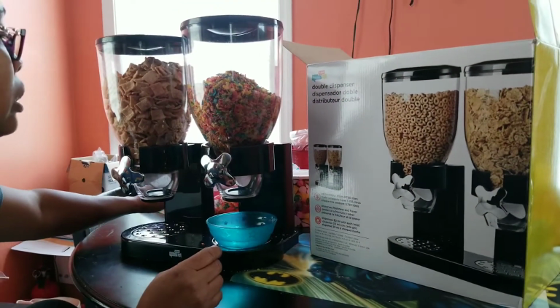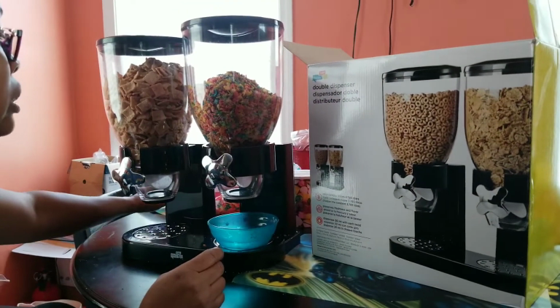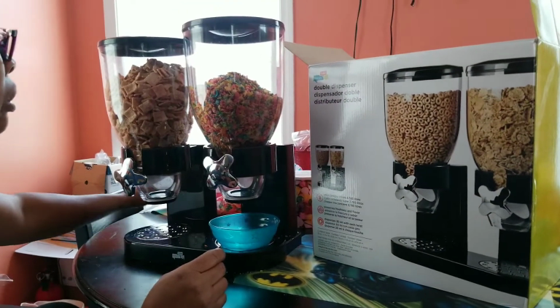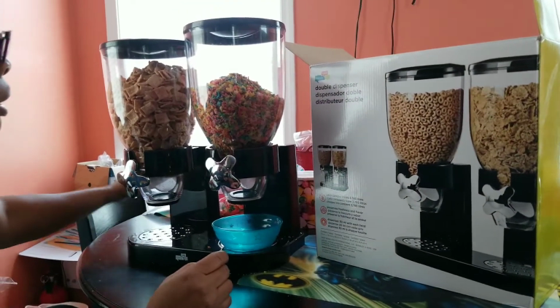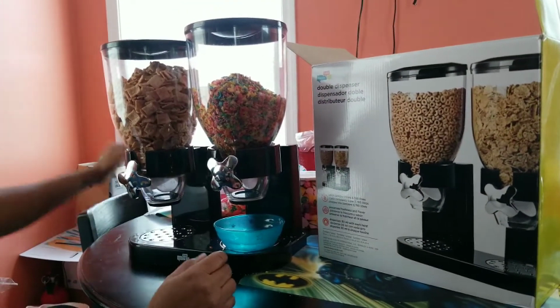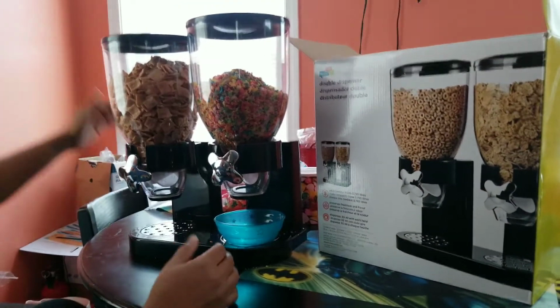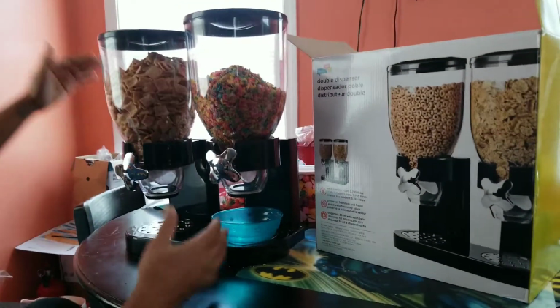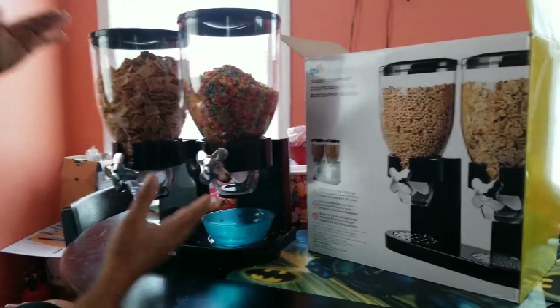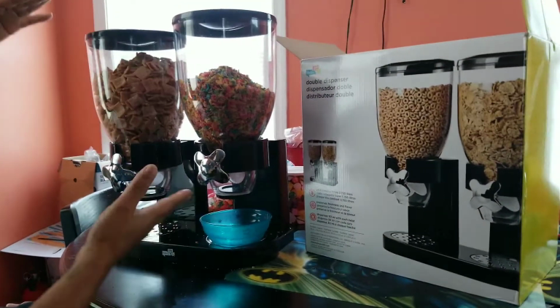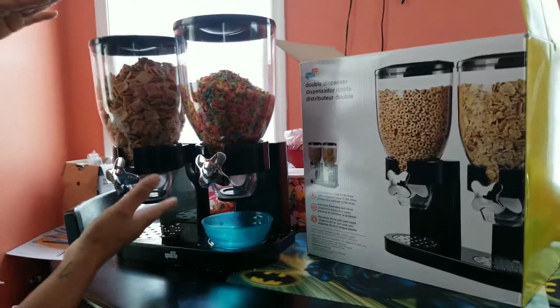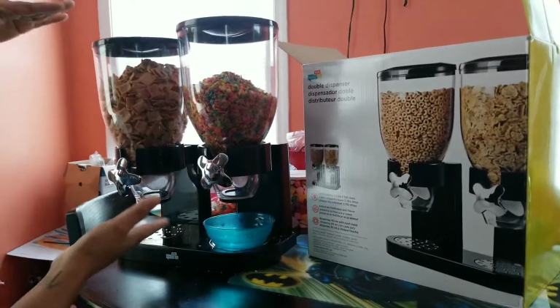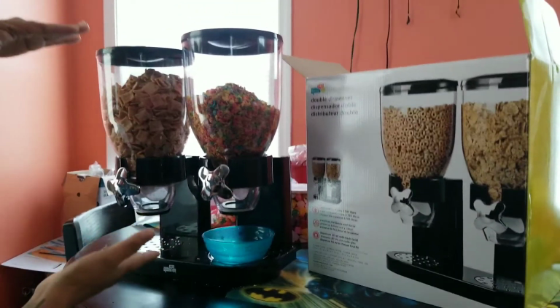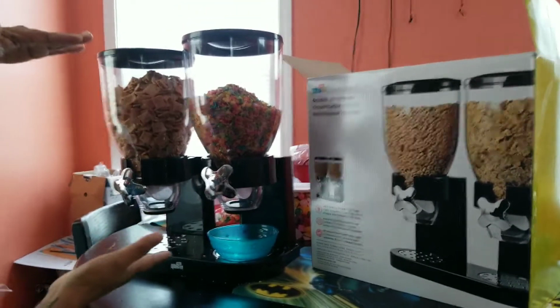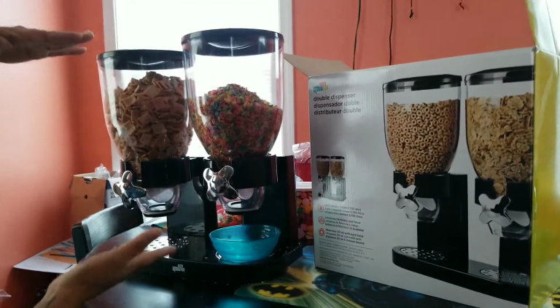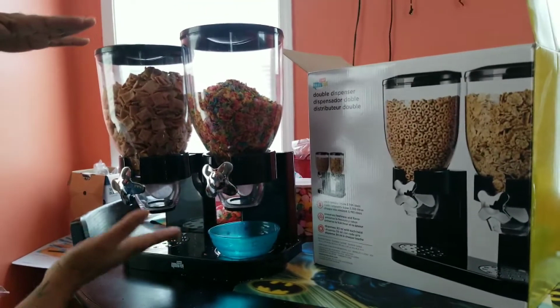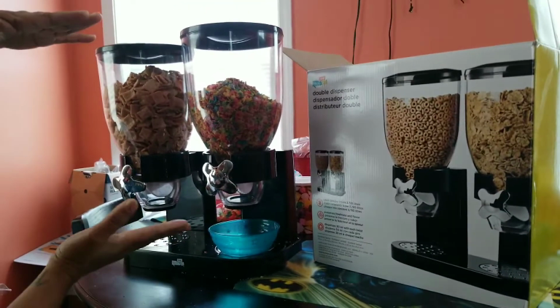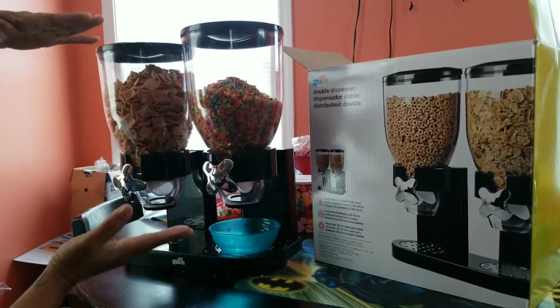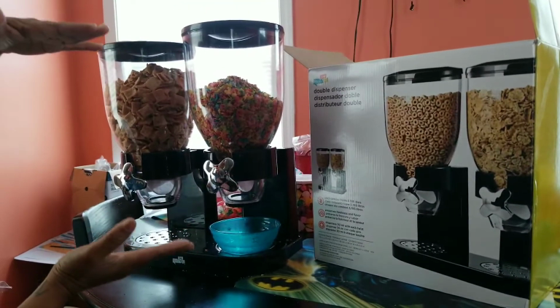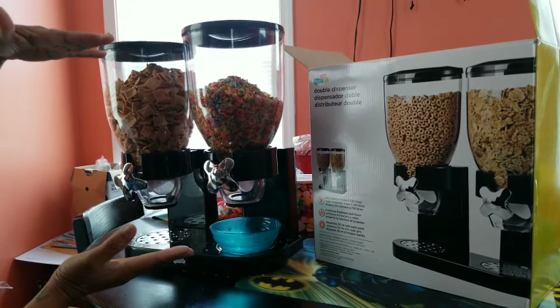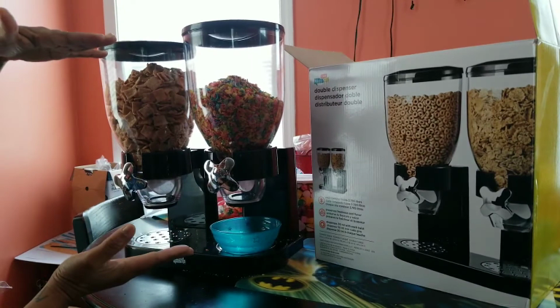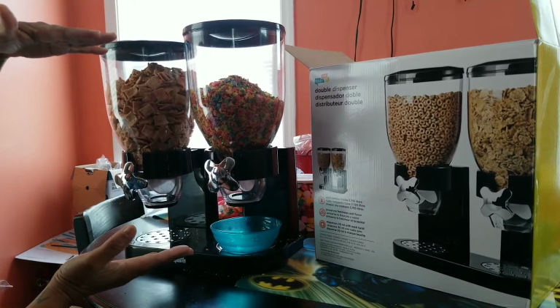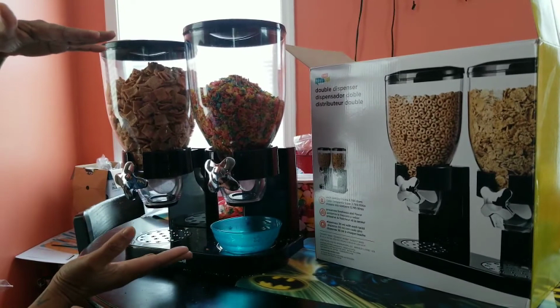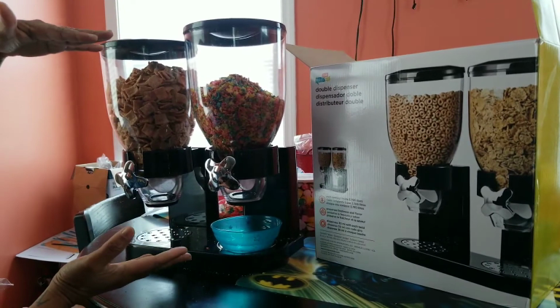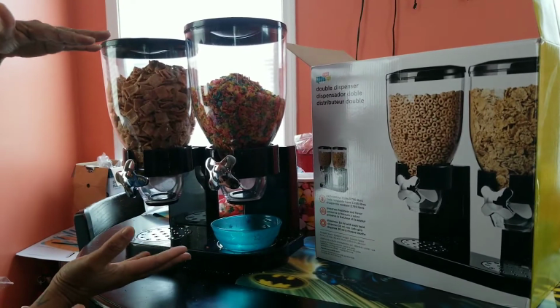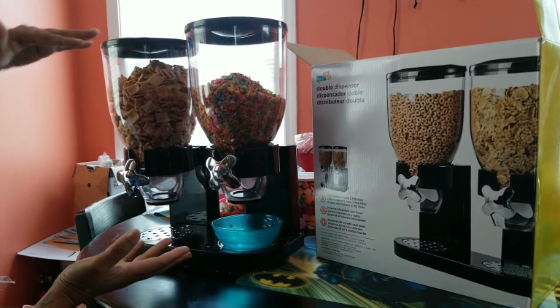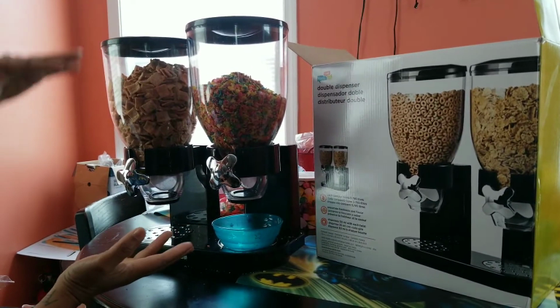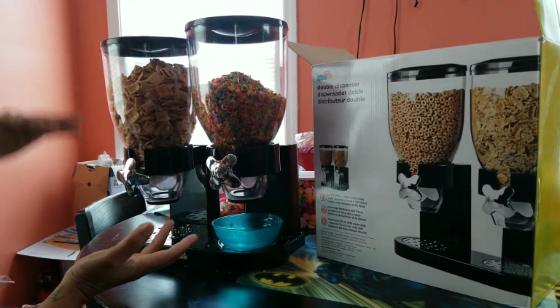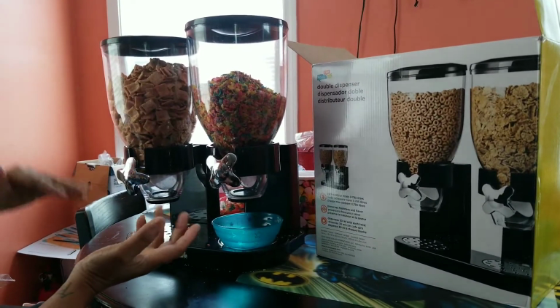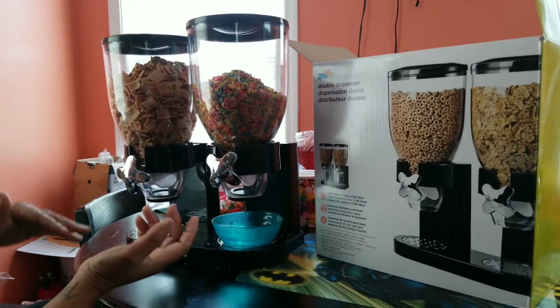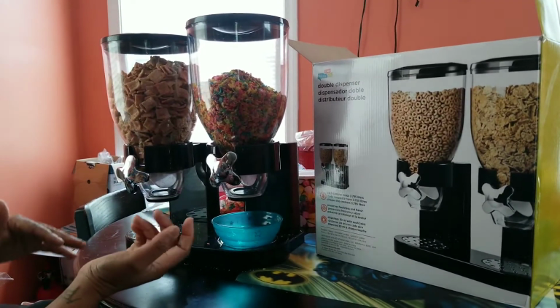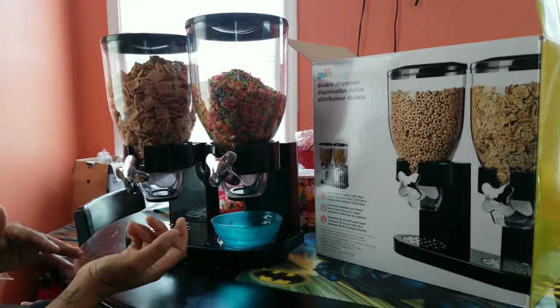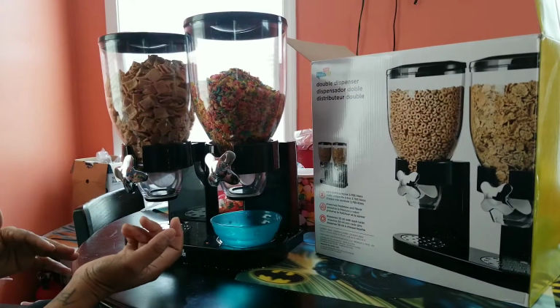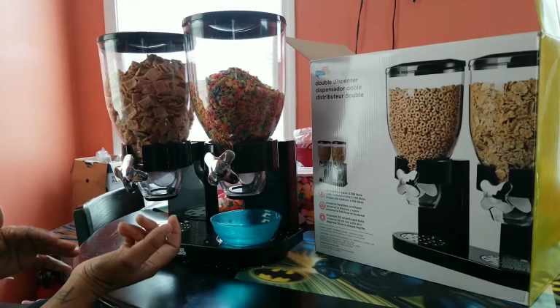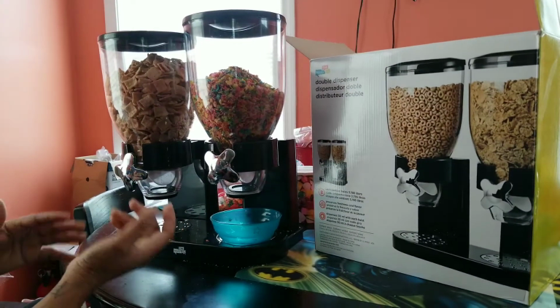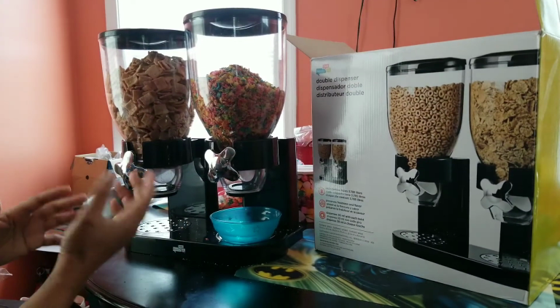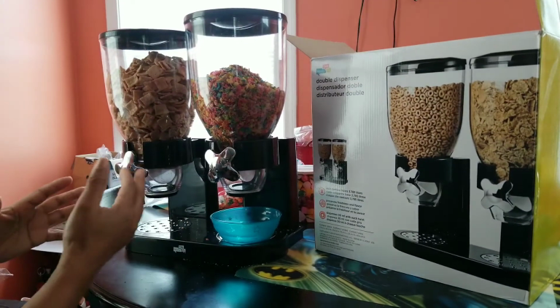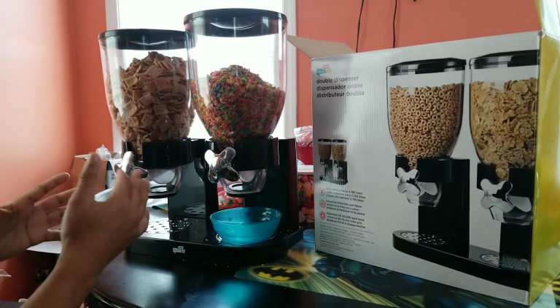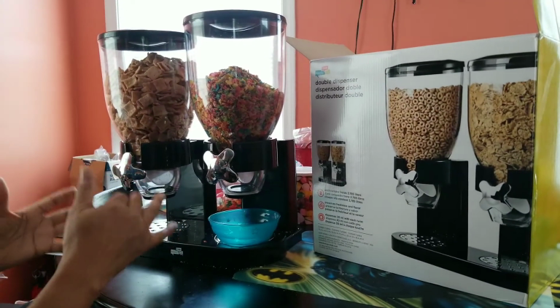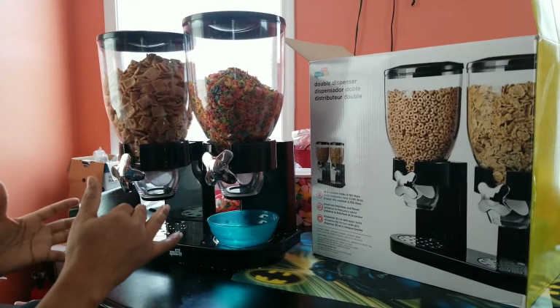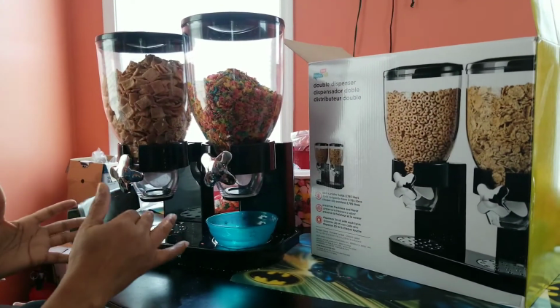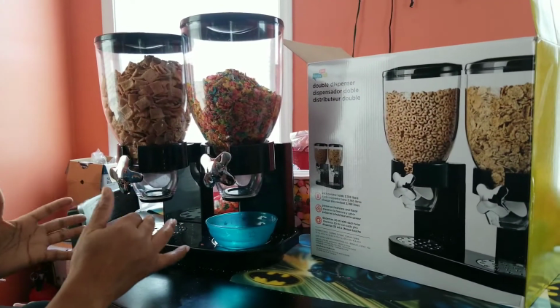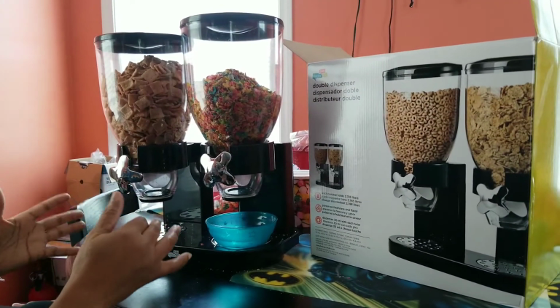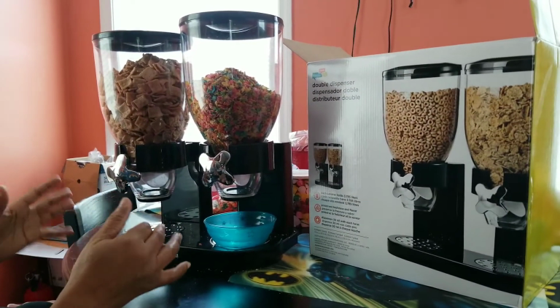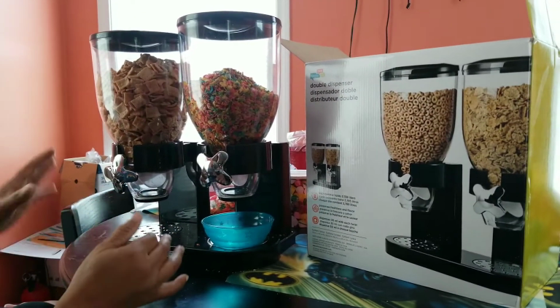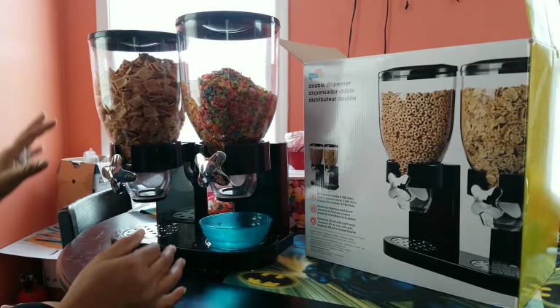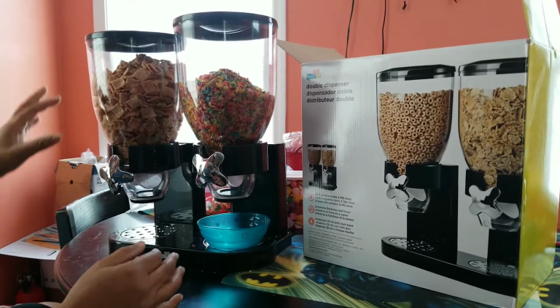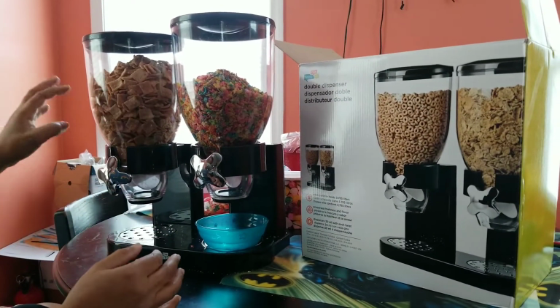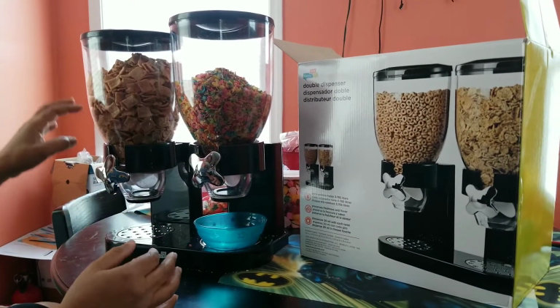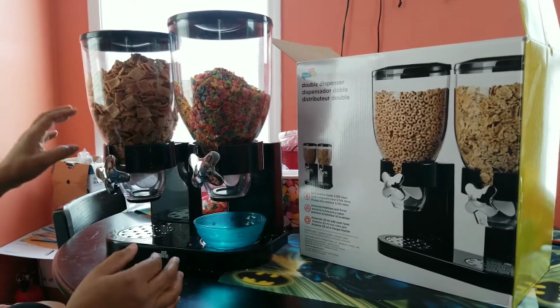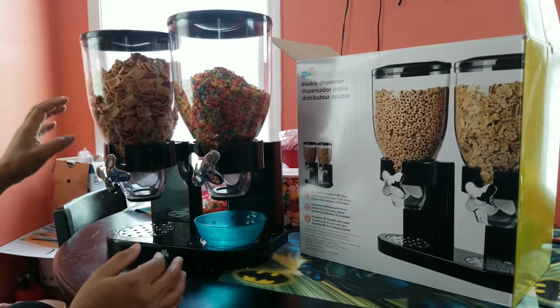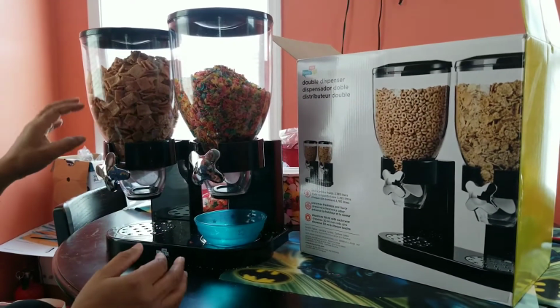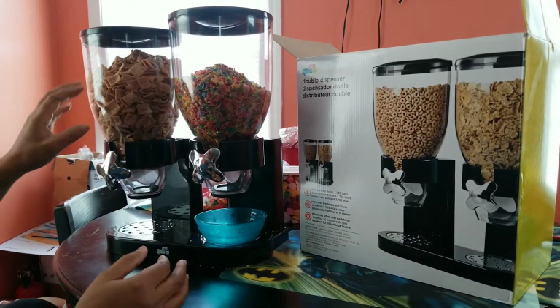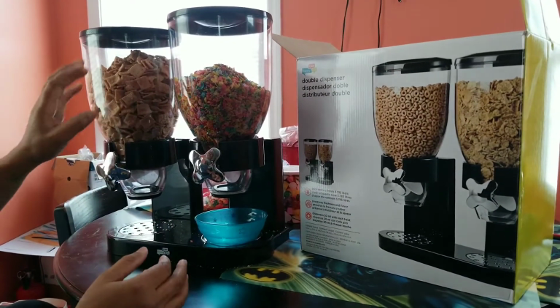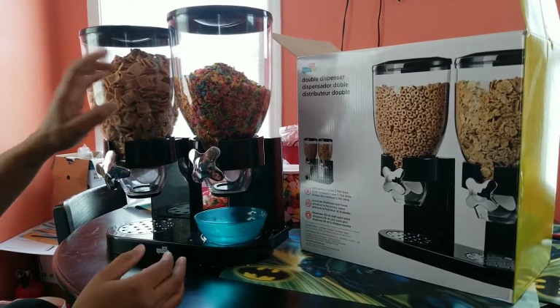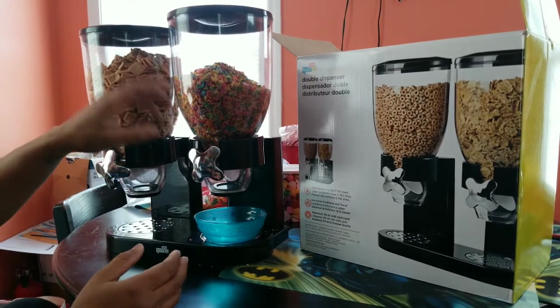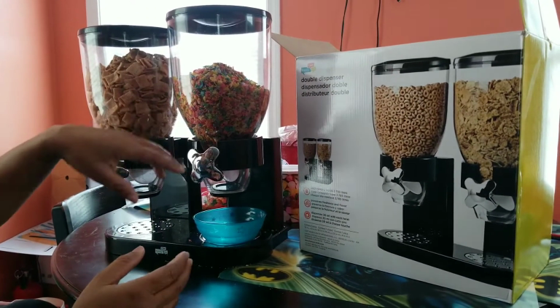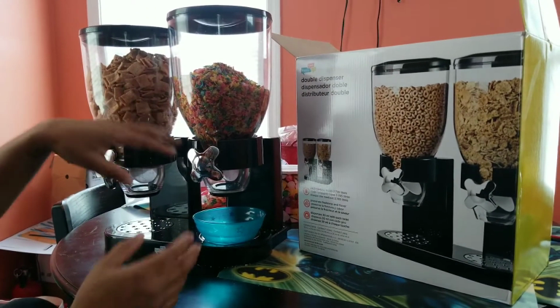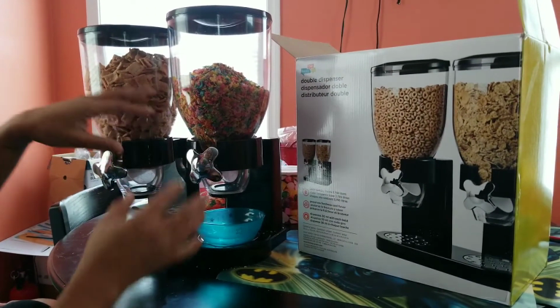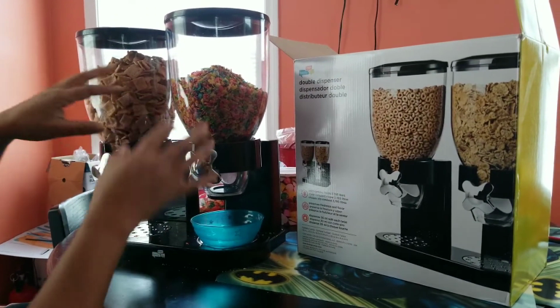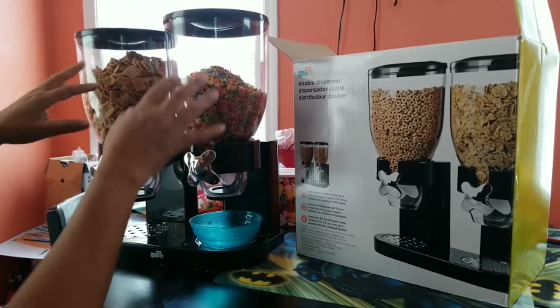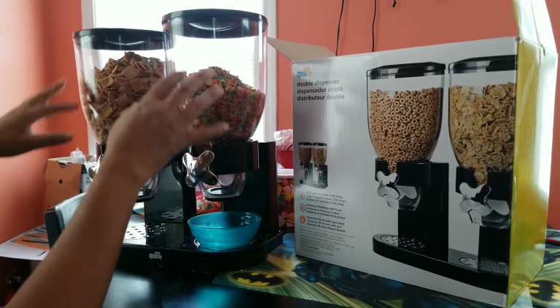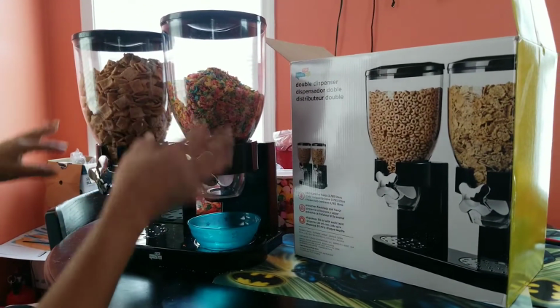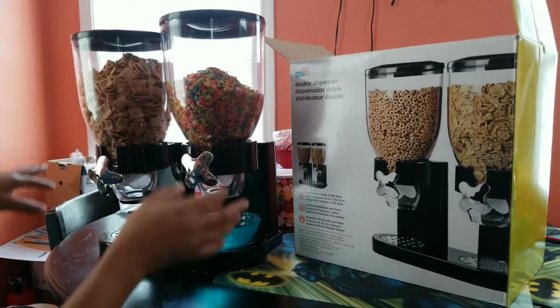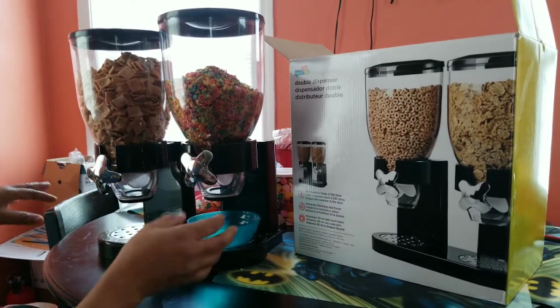So I'm just going to use a box. If you buy the box cereal, one of those will fill the container.